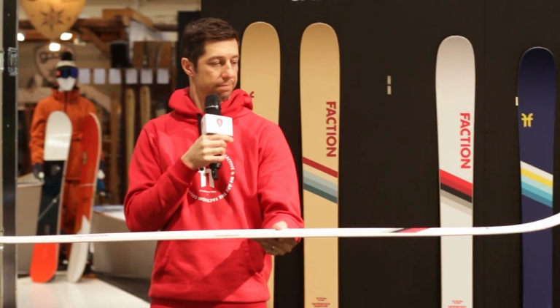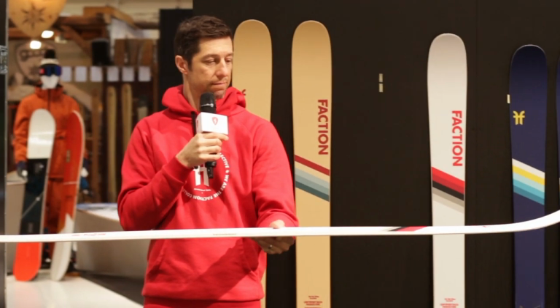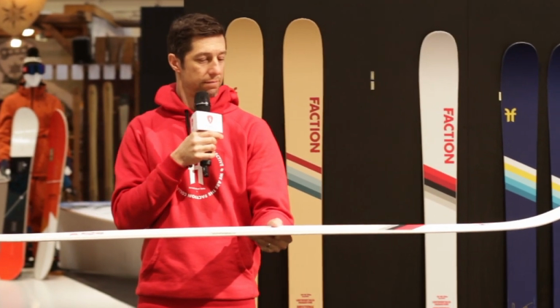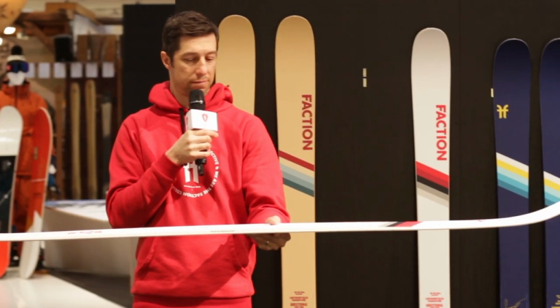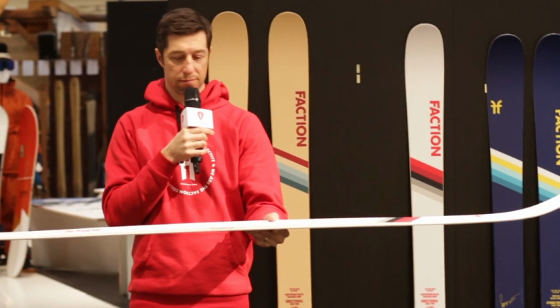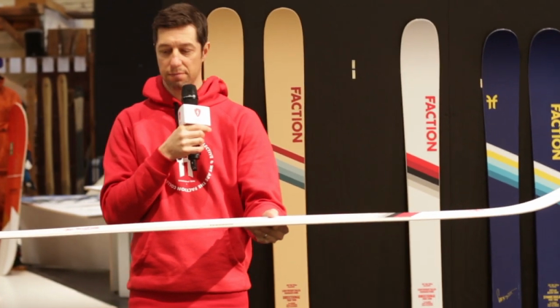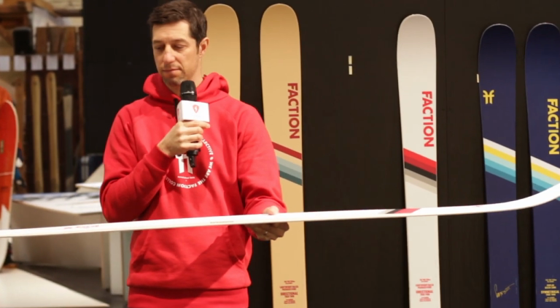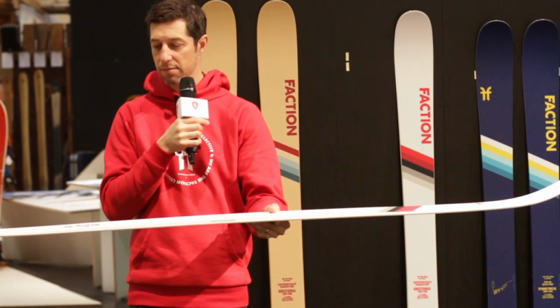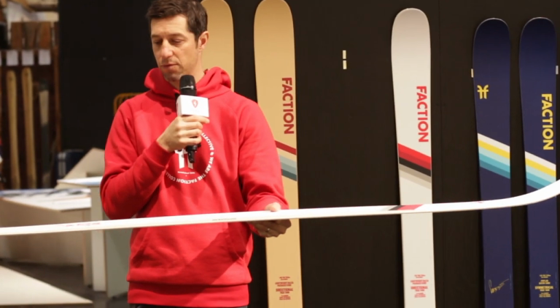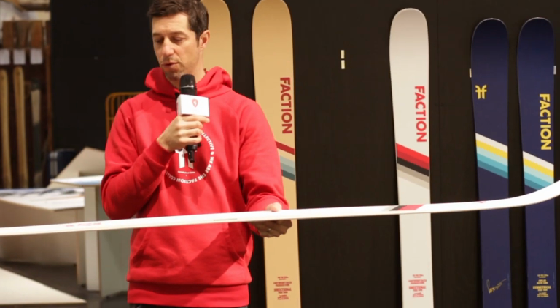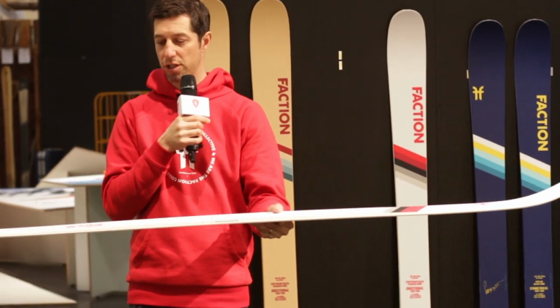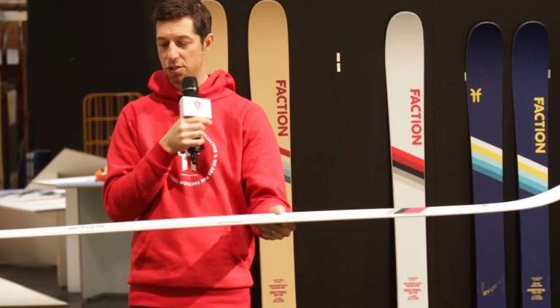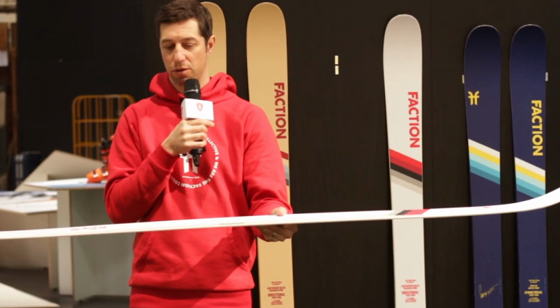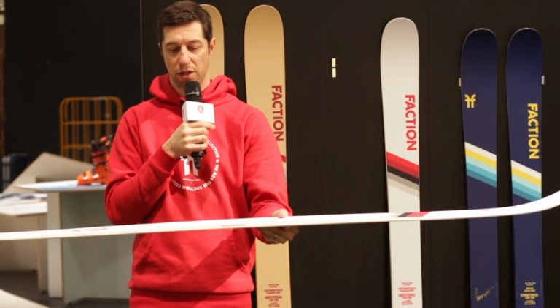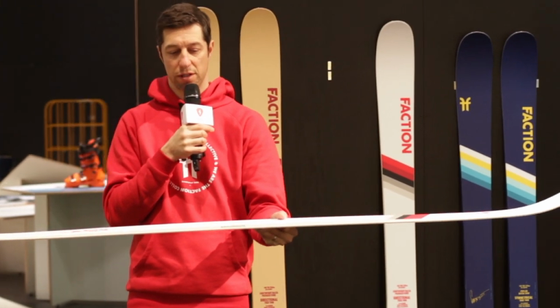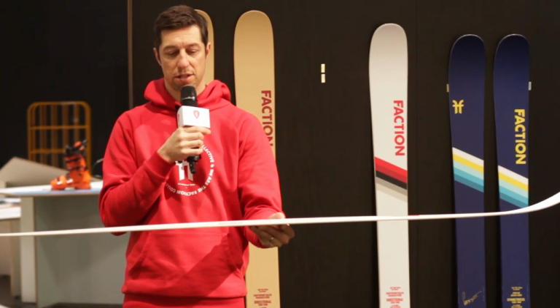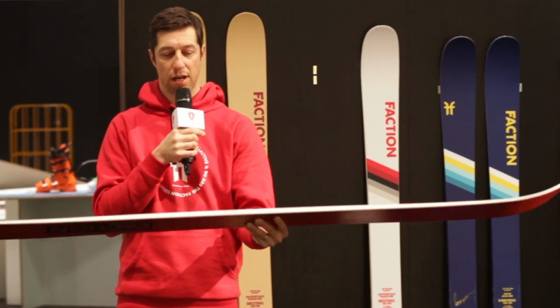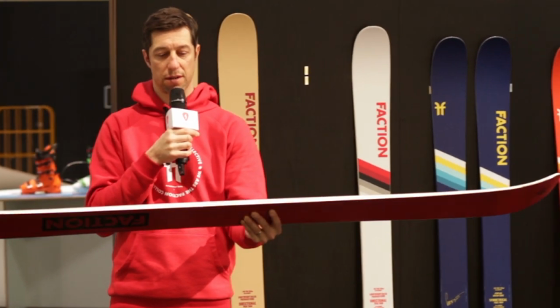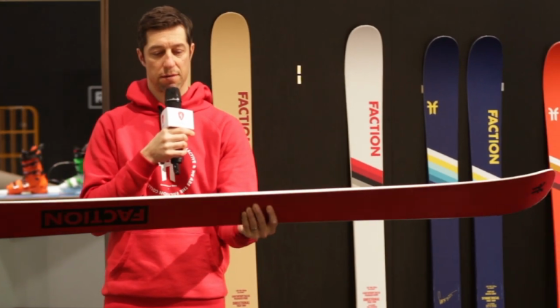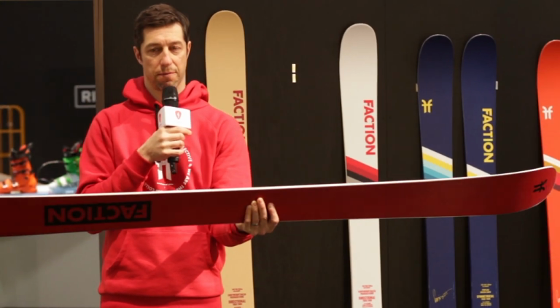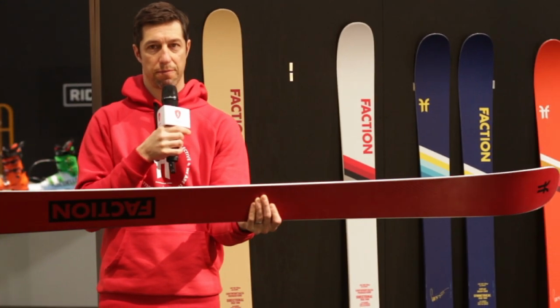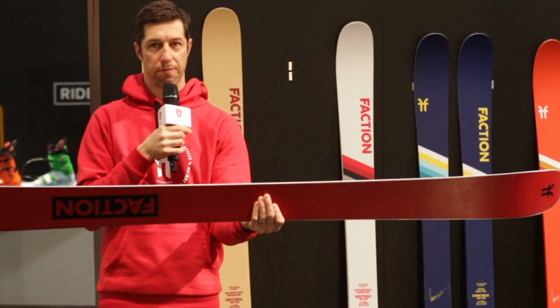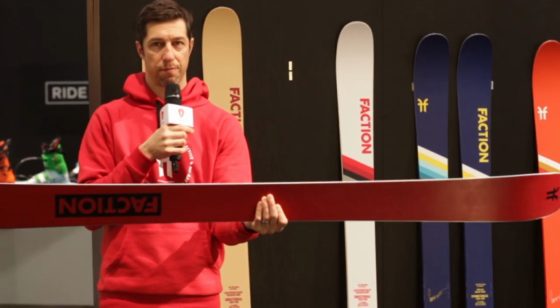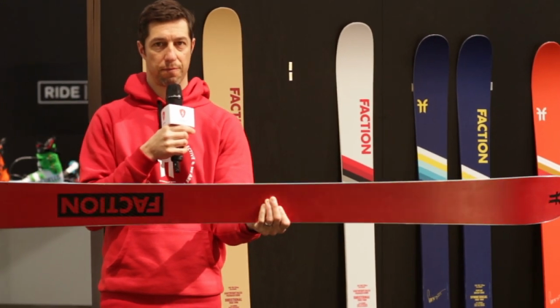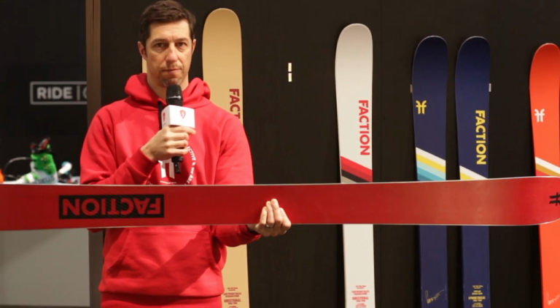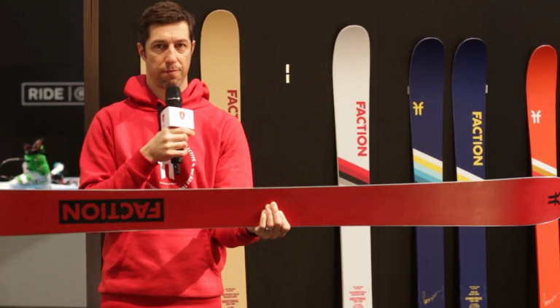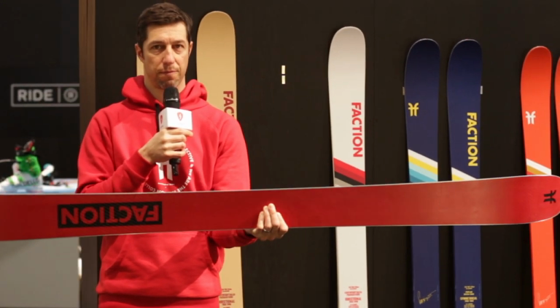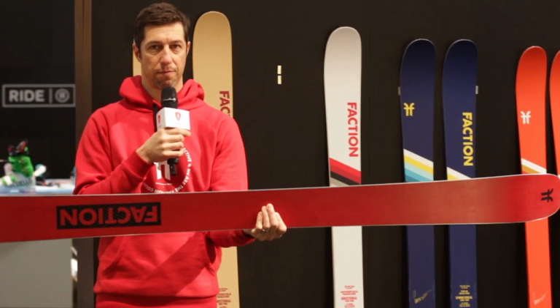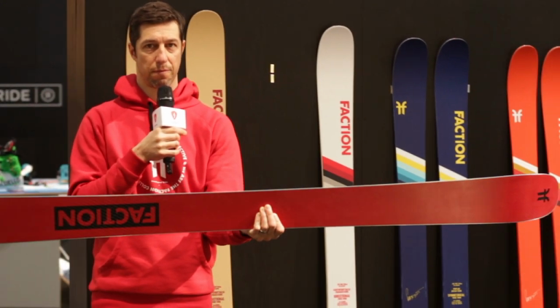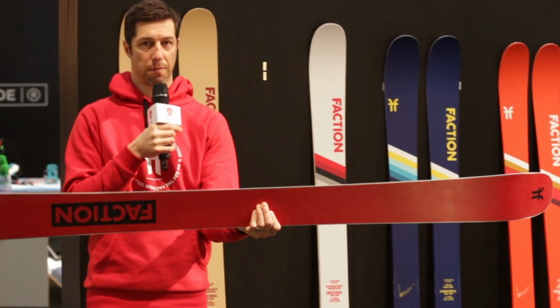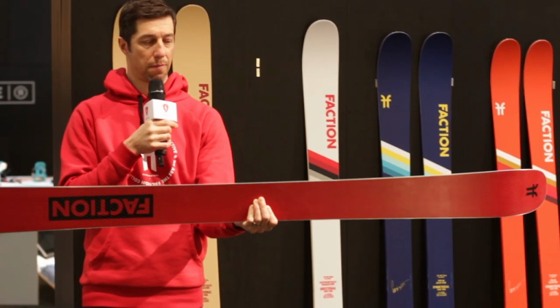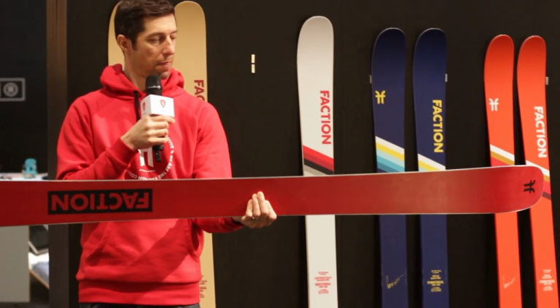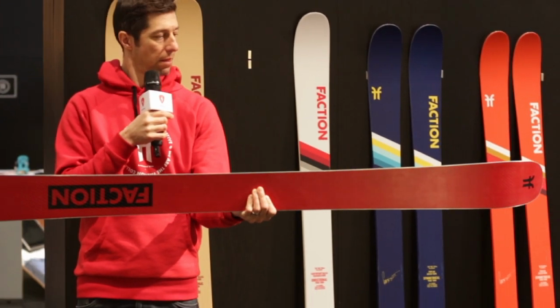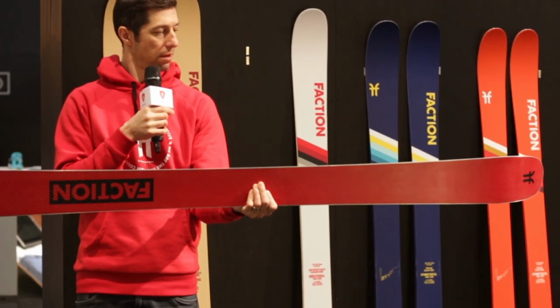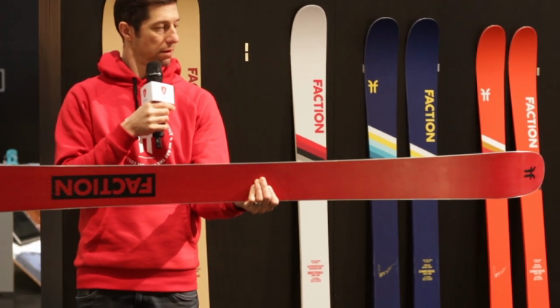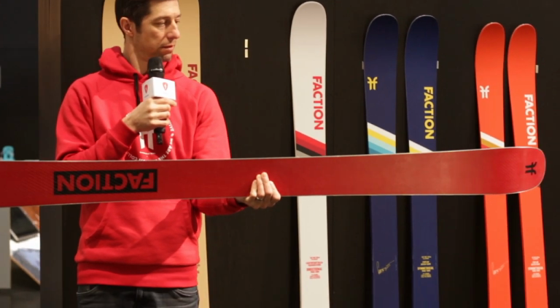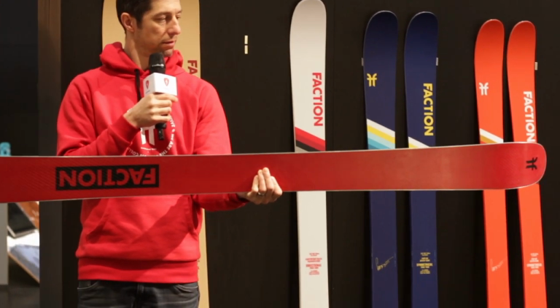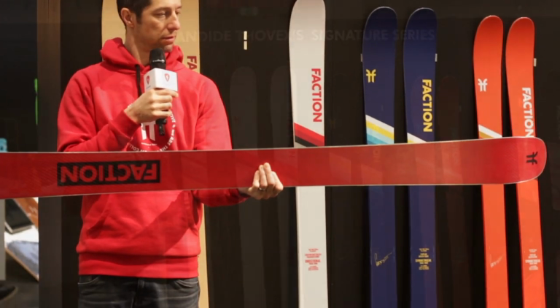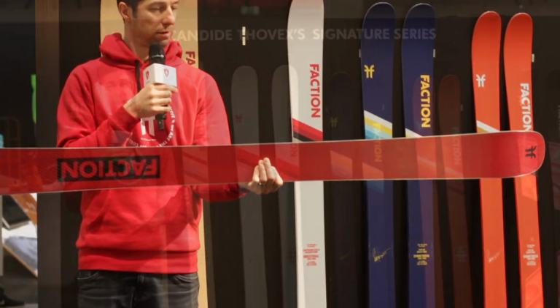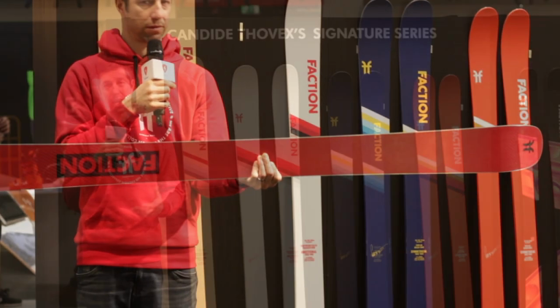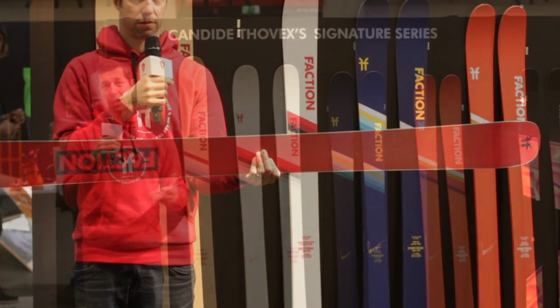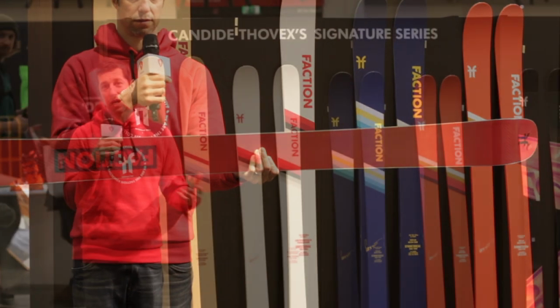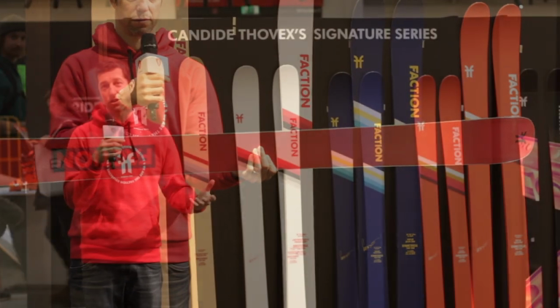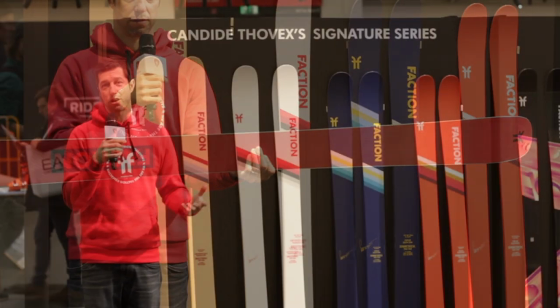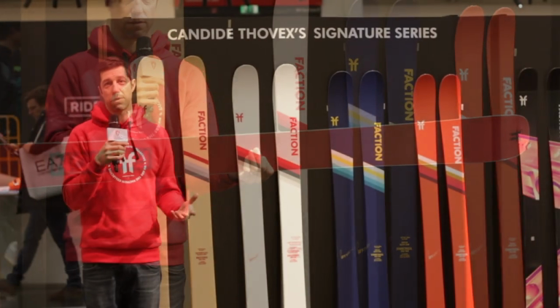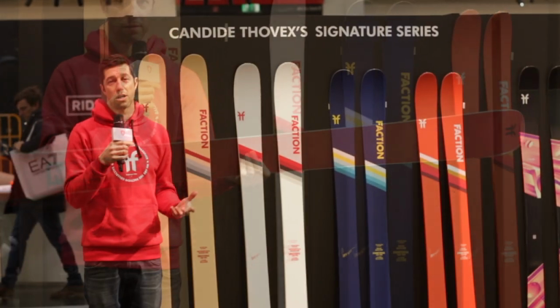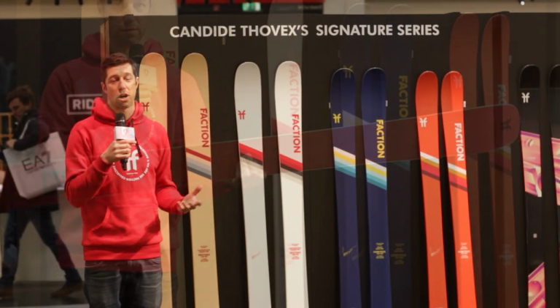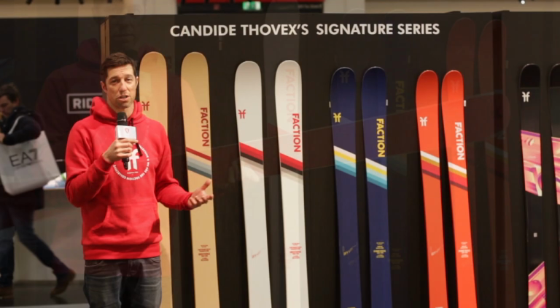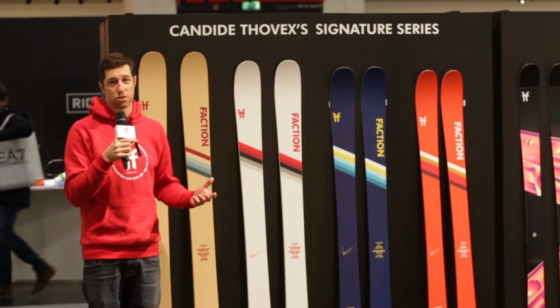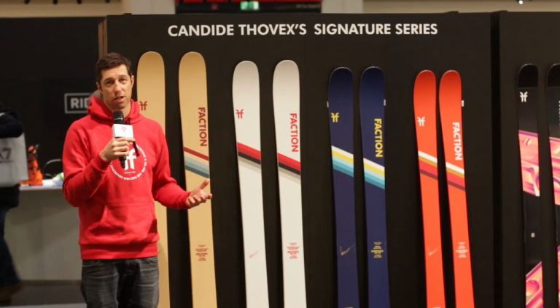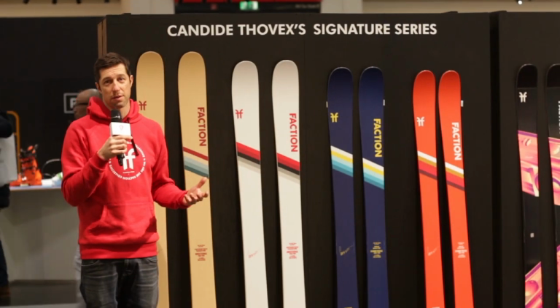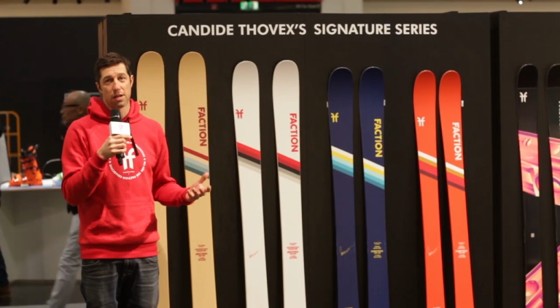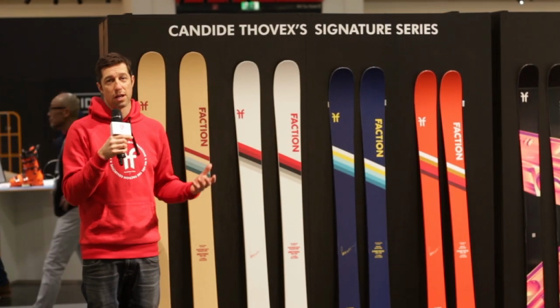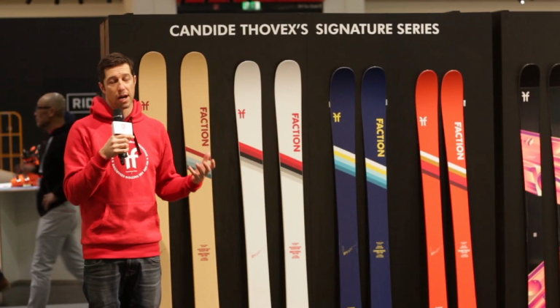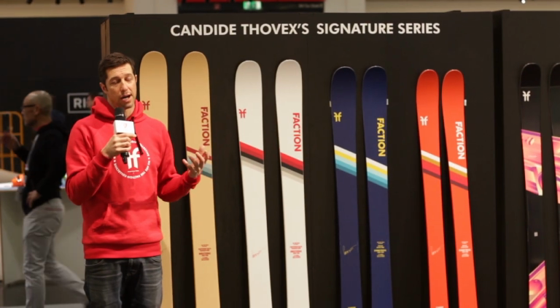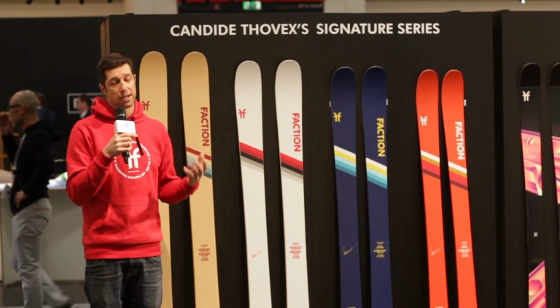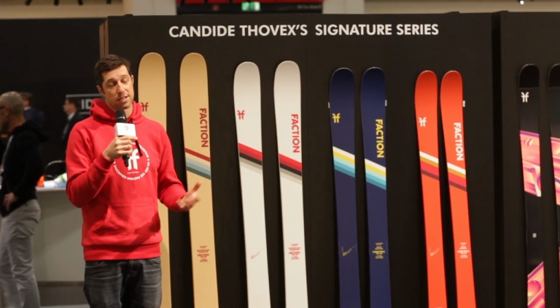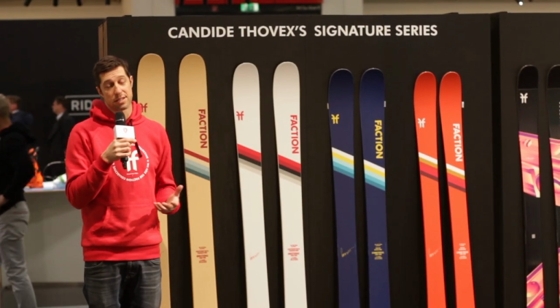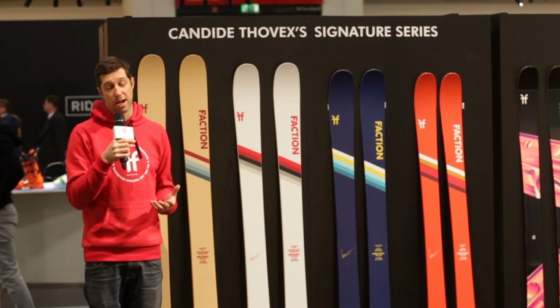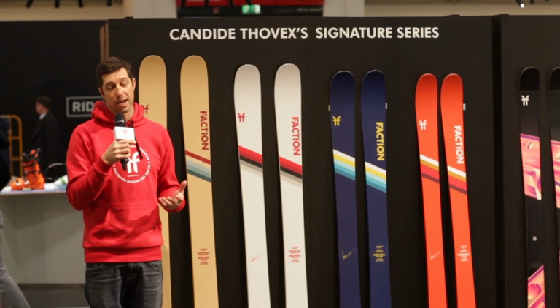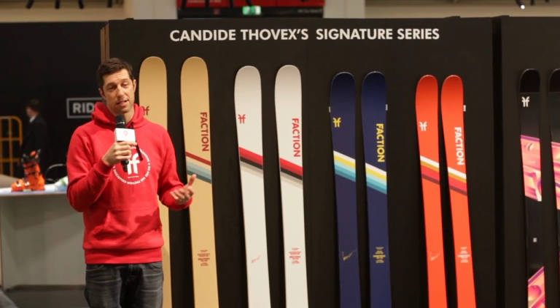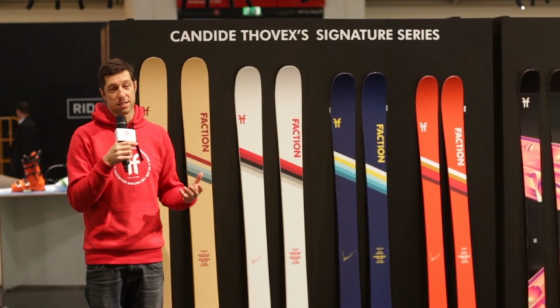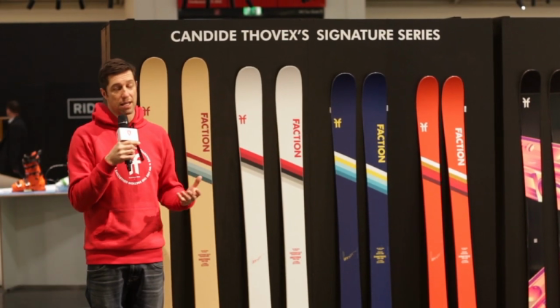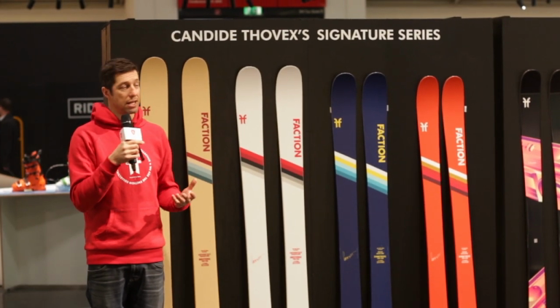The other thing that's really interesting is that we're going to change factories on this one — it's going to be an Austrian design ski.